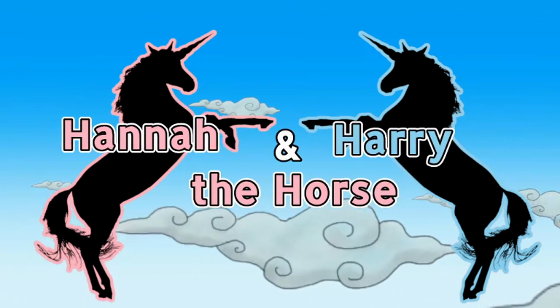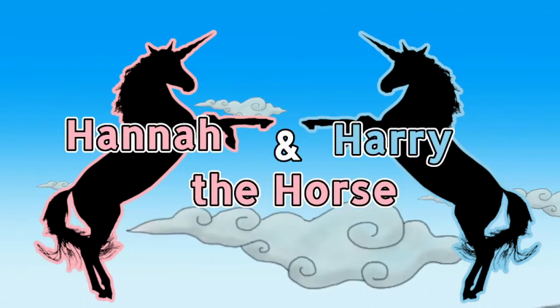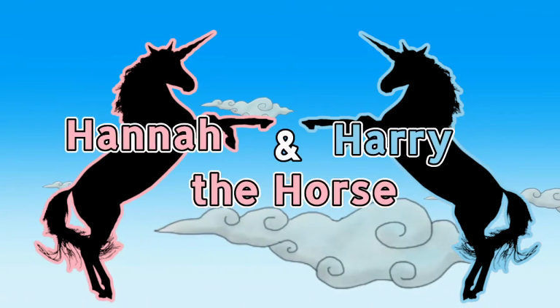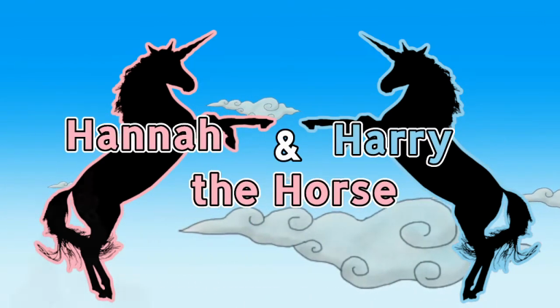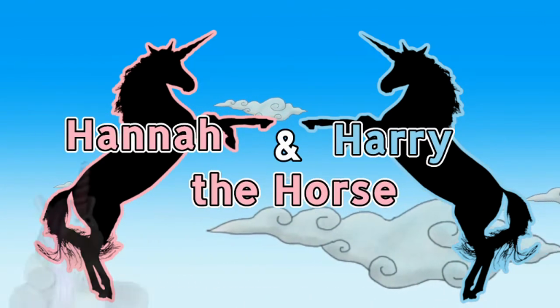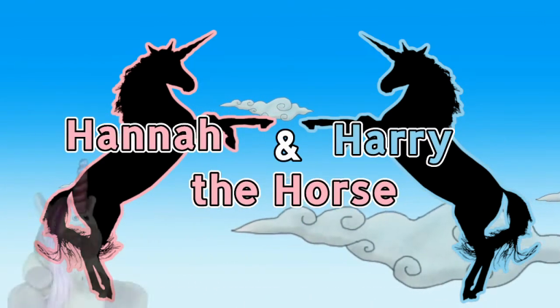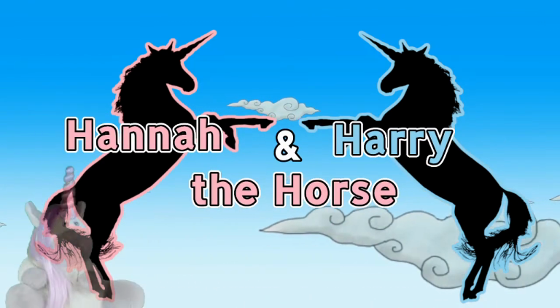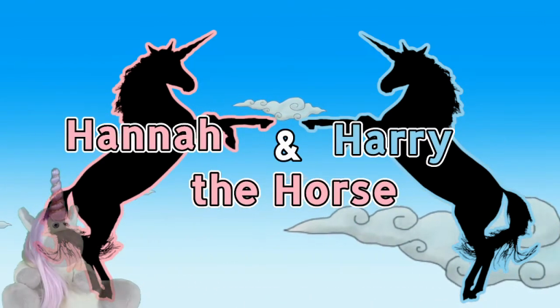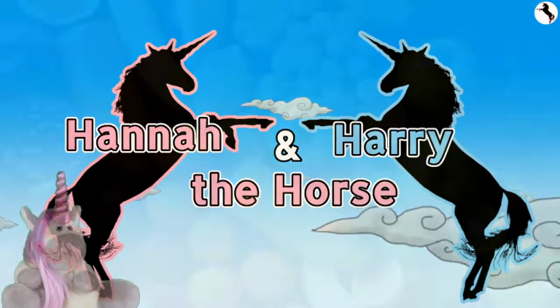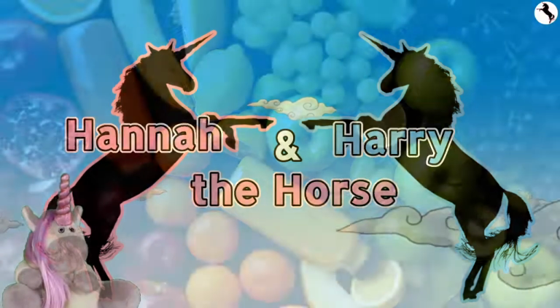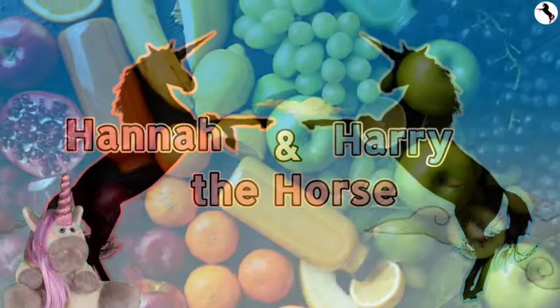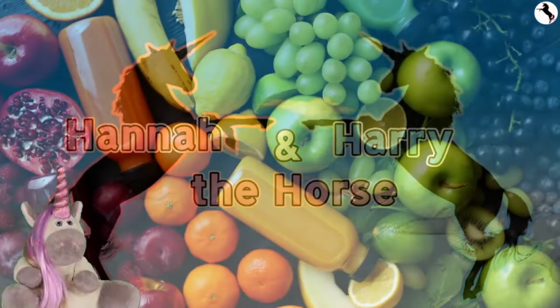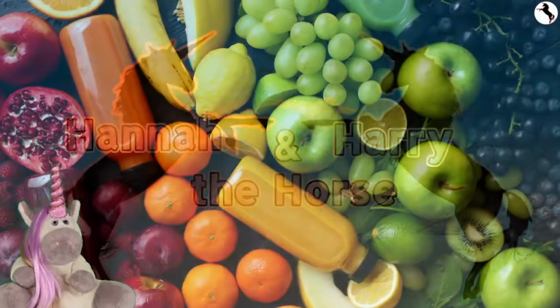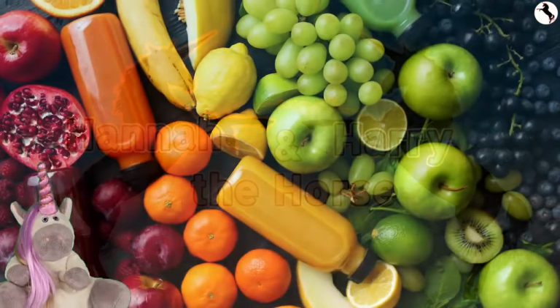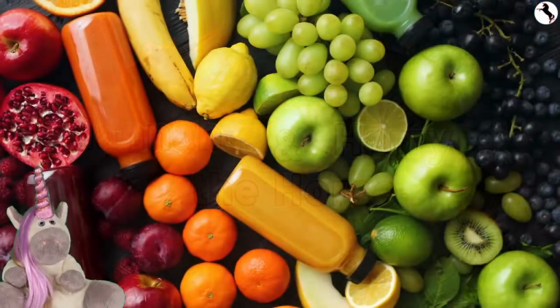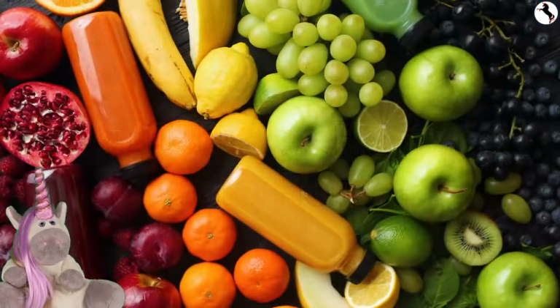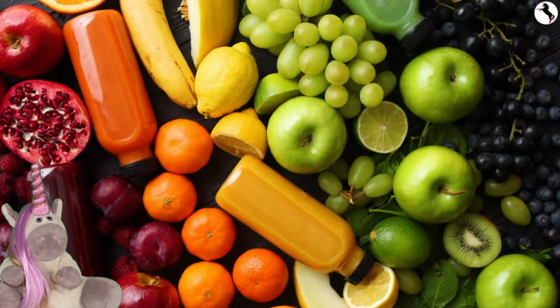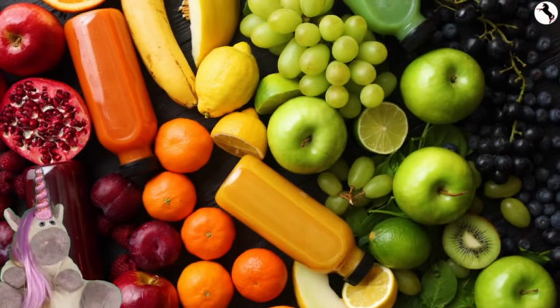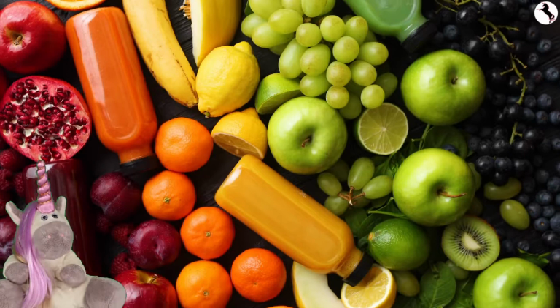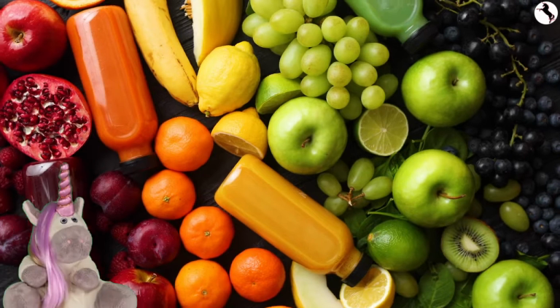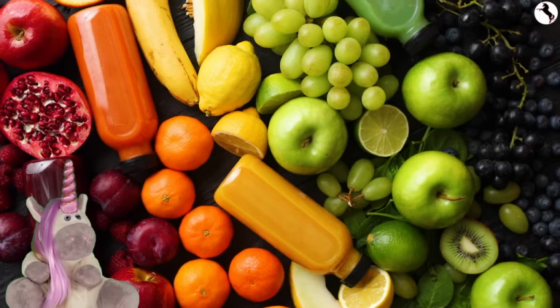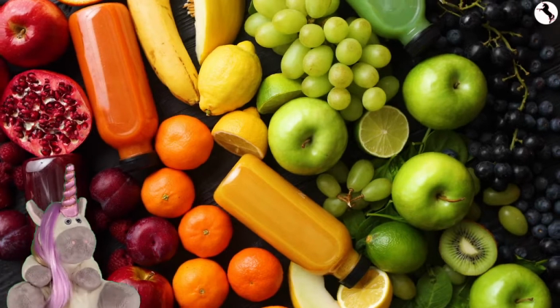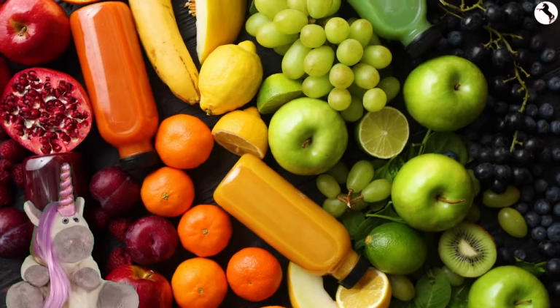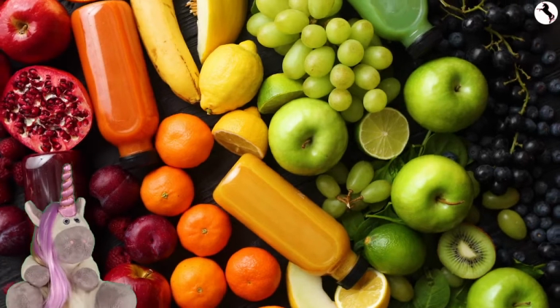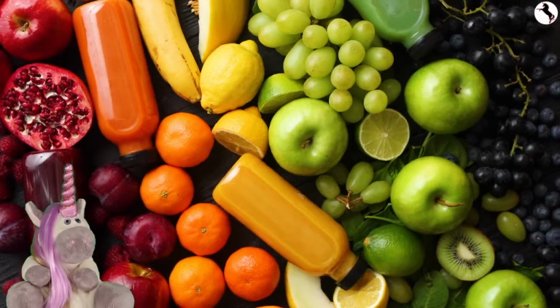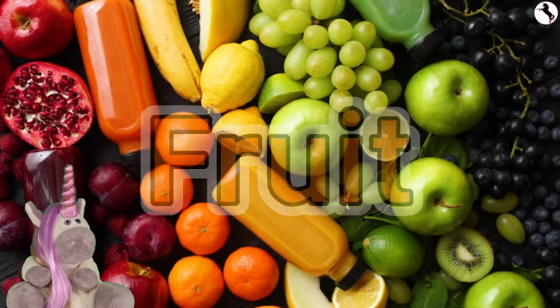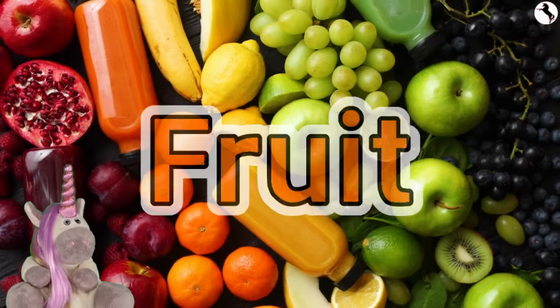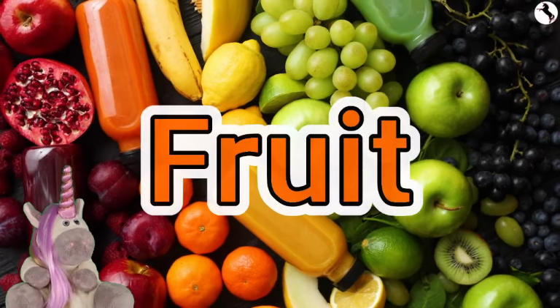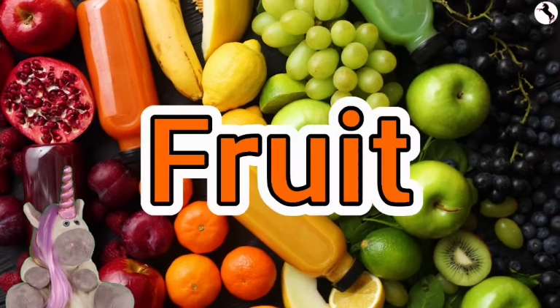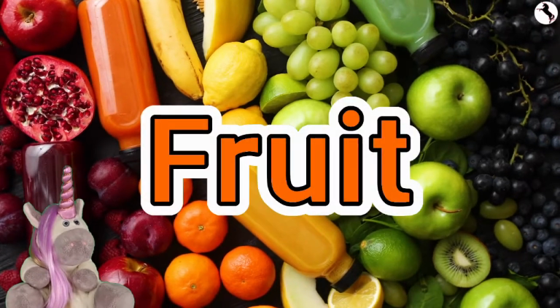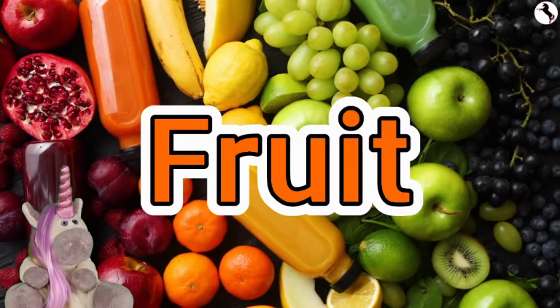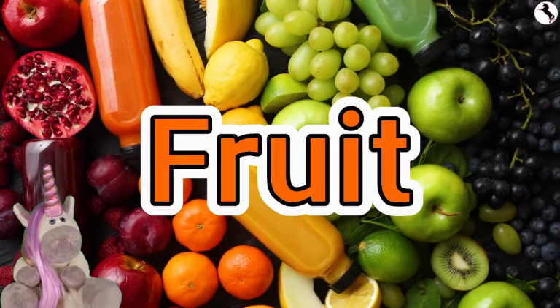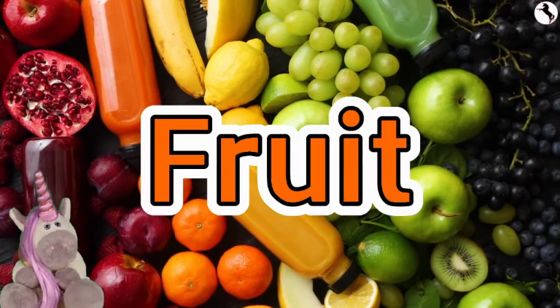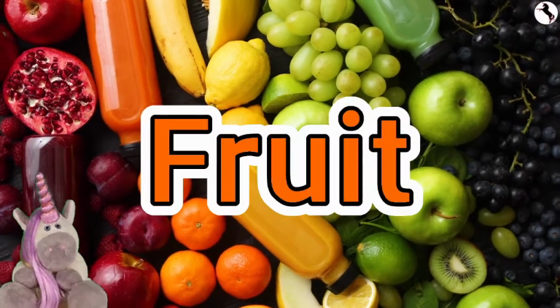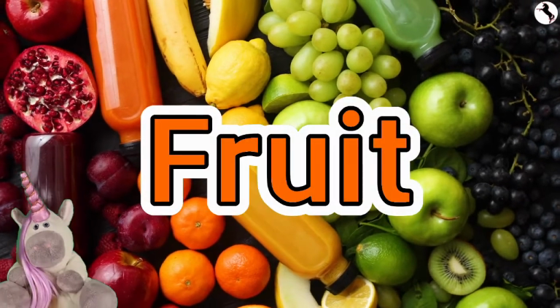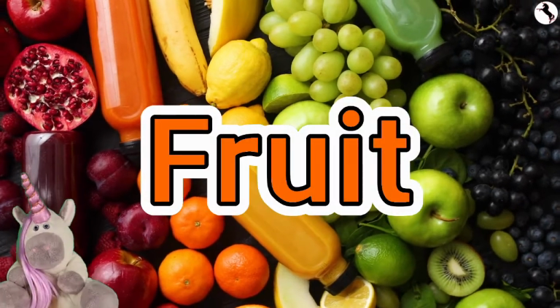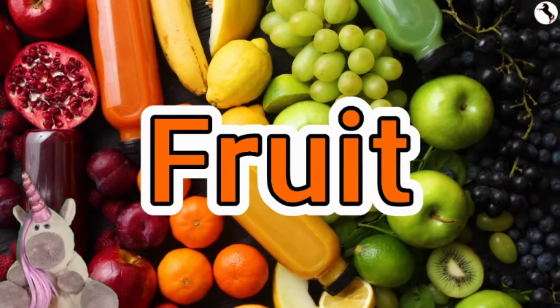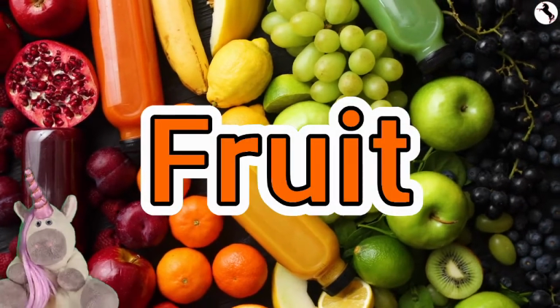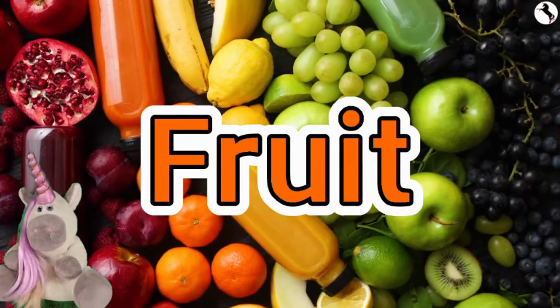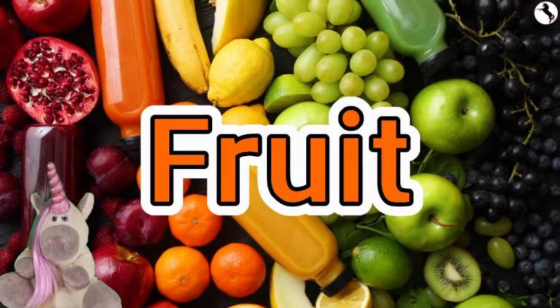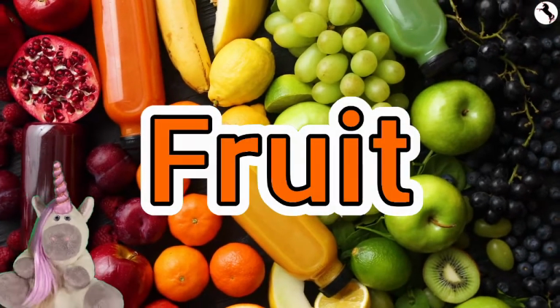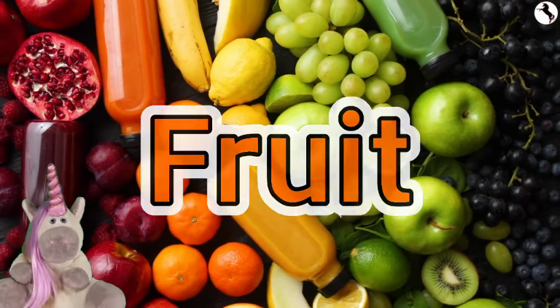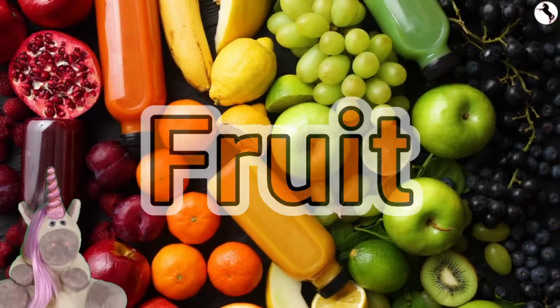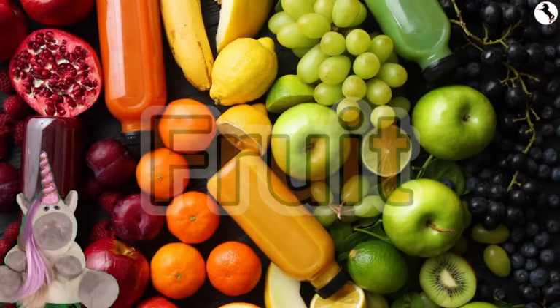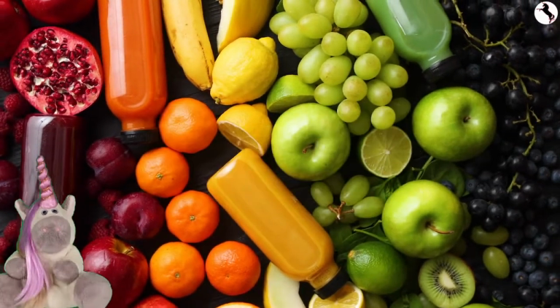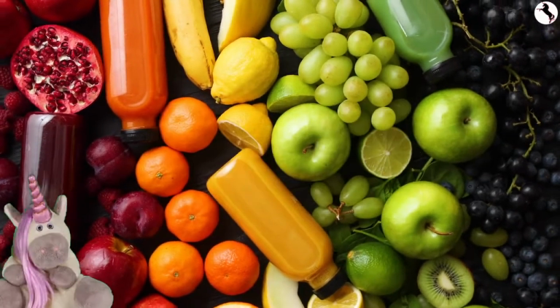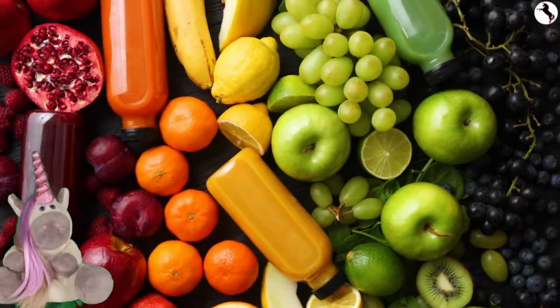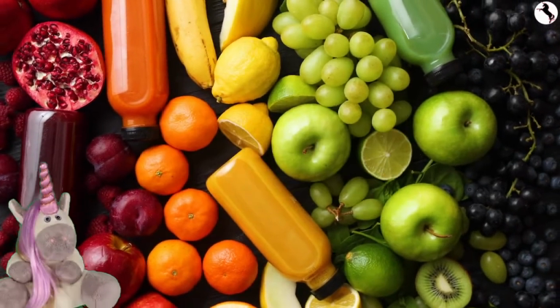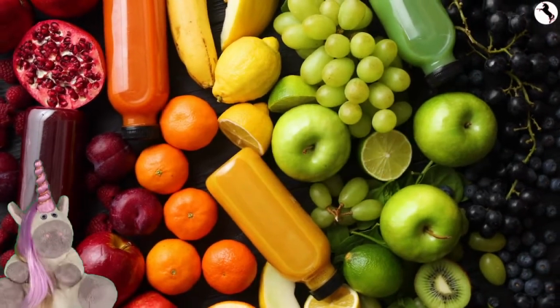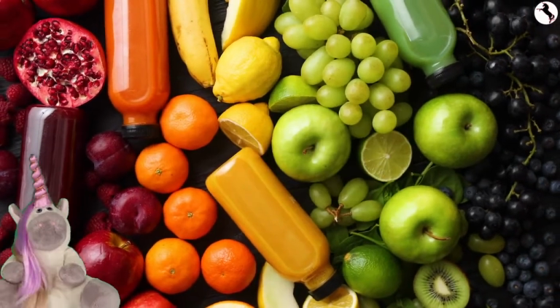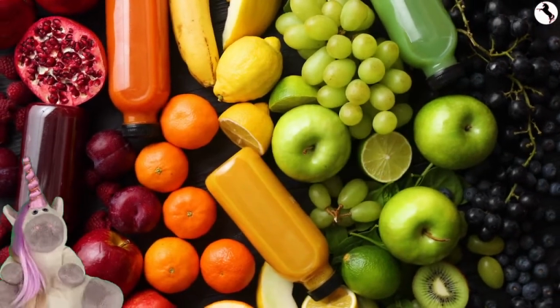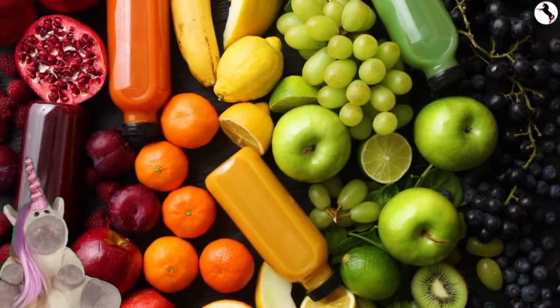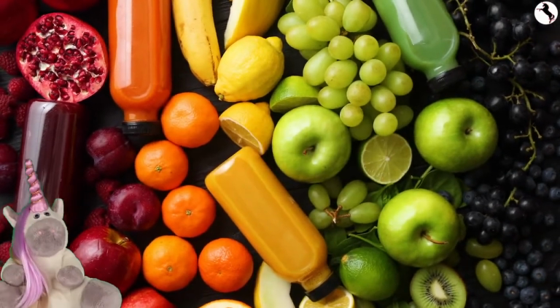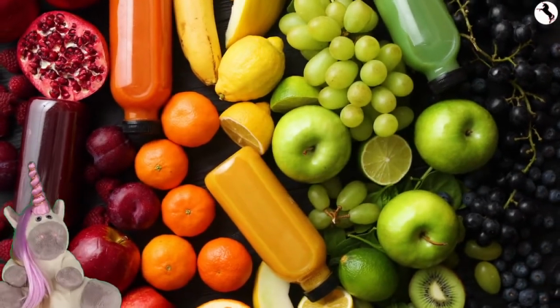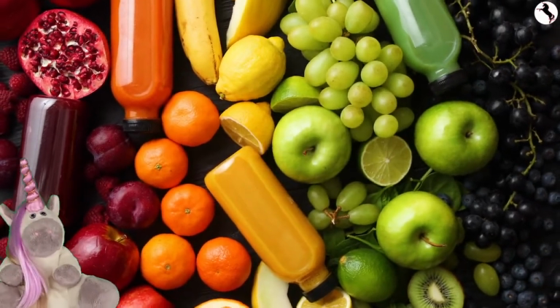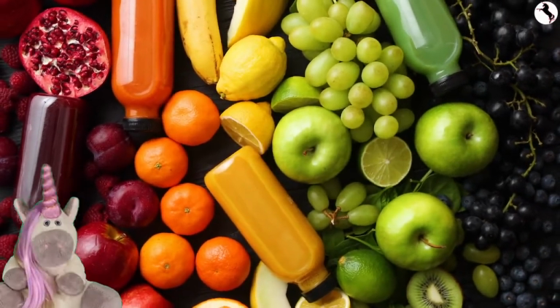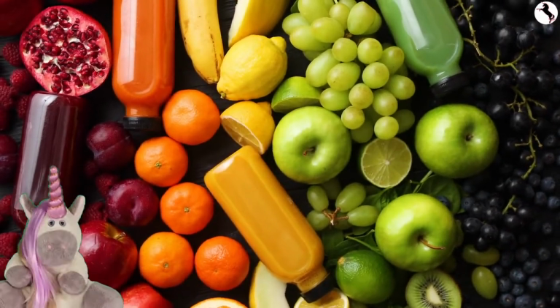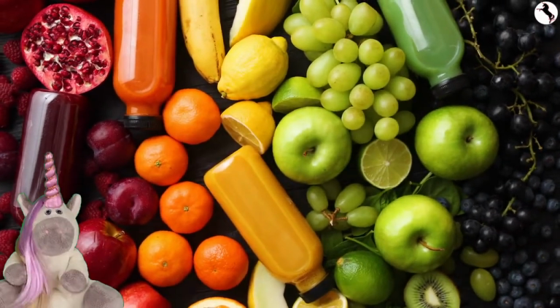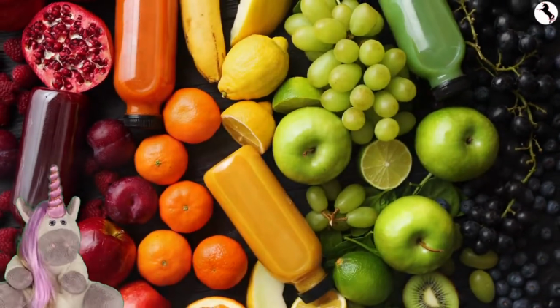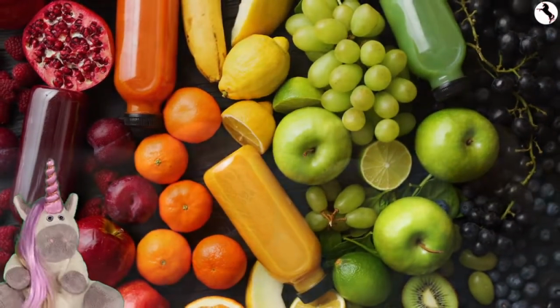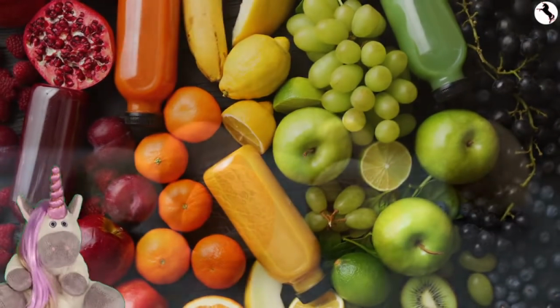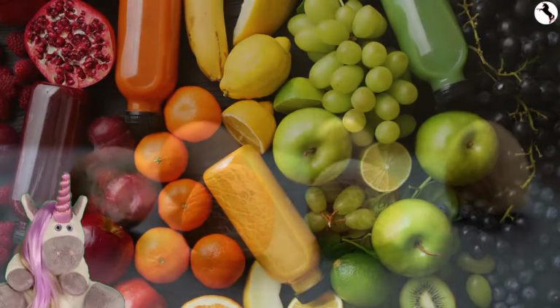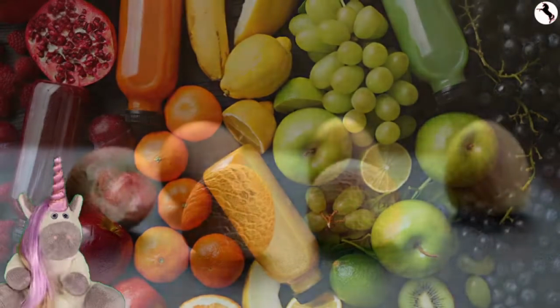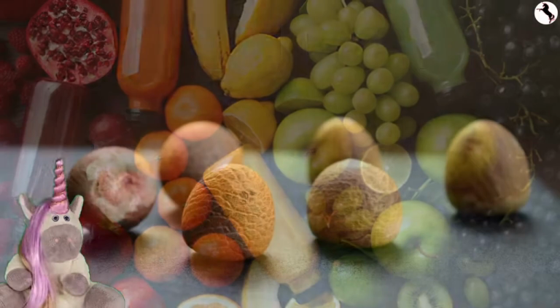Hi, I'm Hannah the horse and welcome to my show. Today we're learning about fruit.